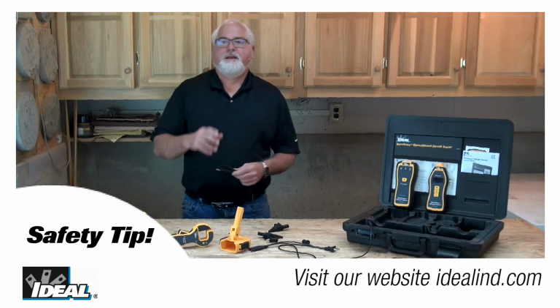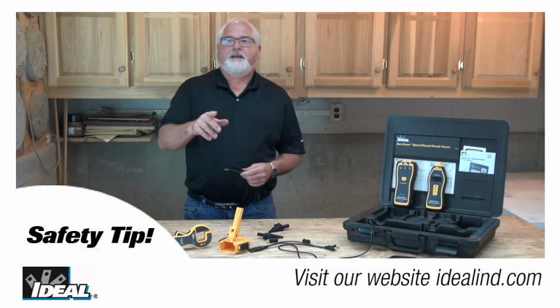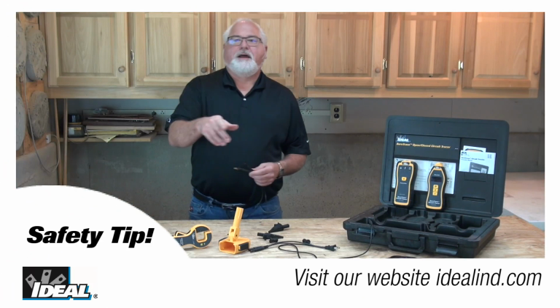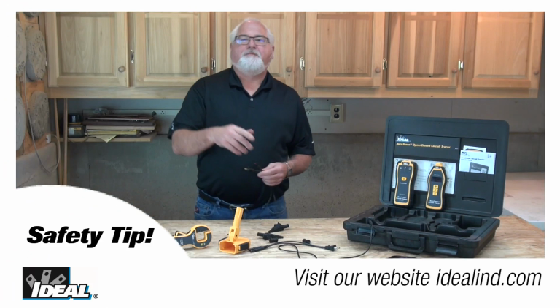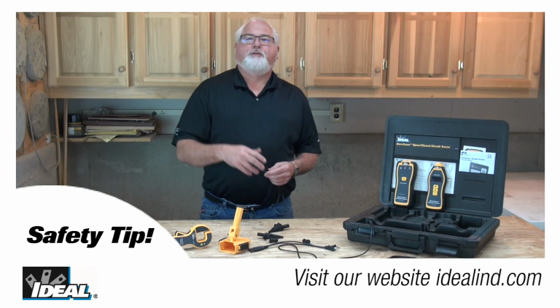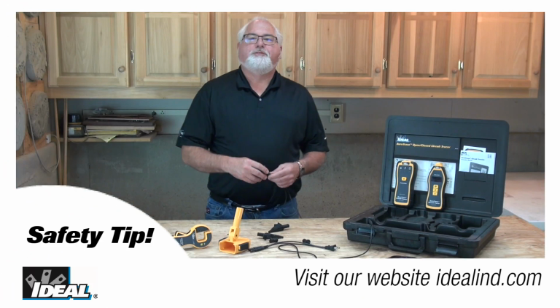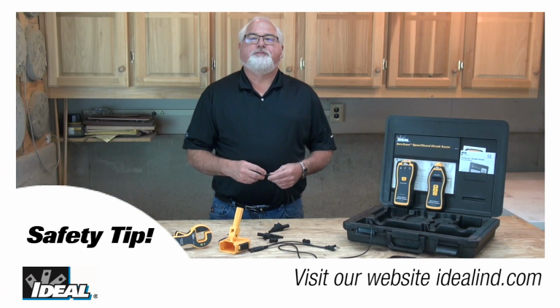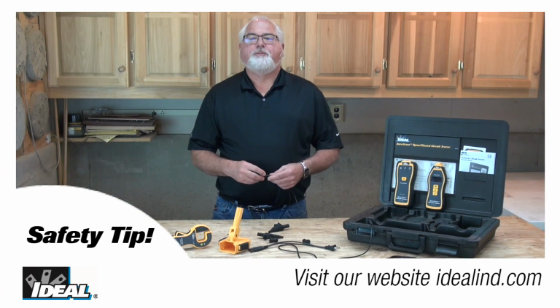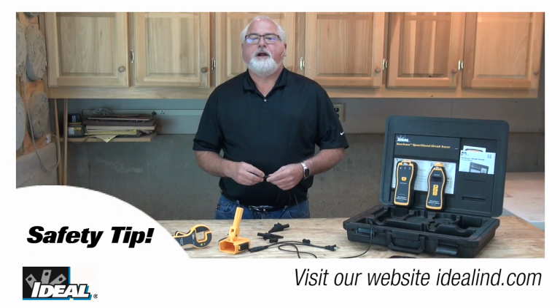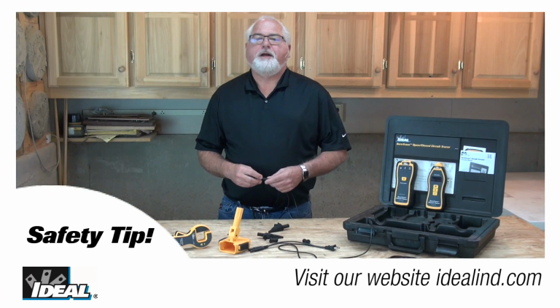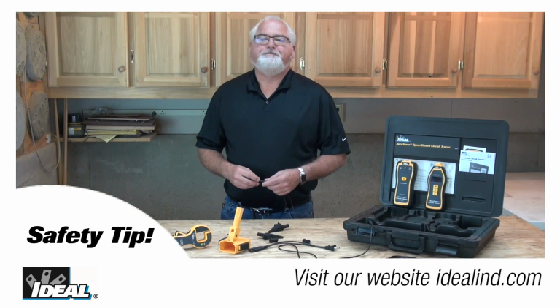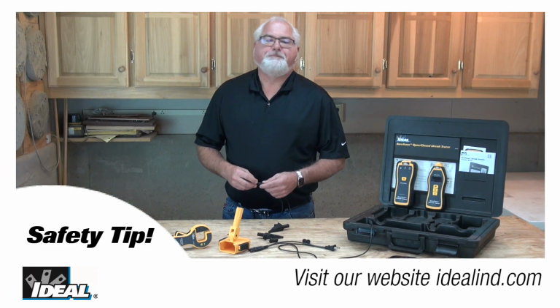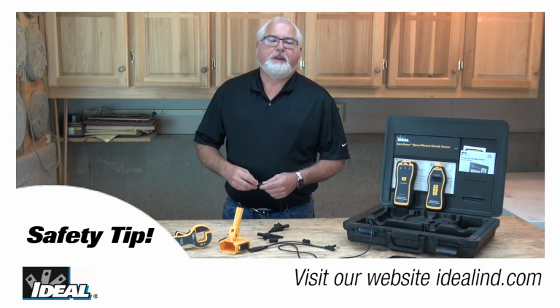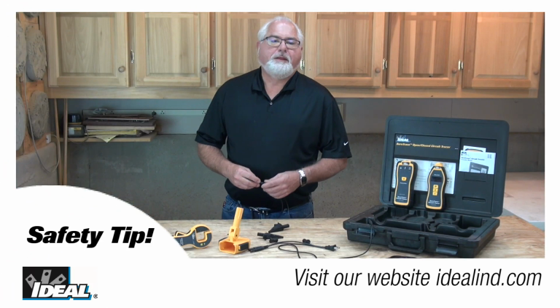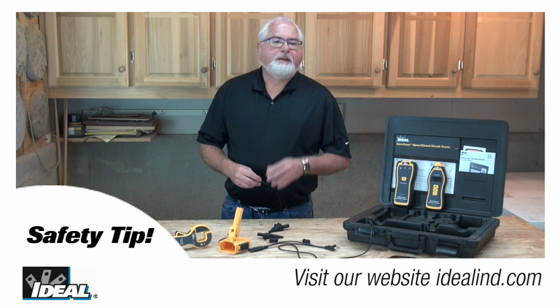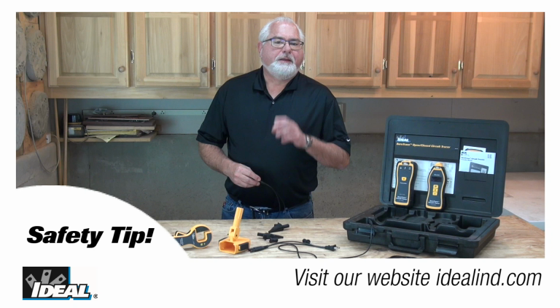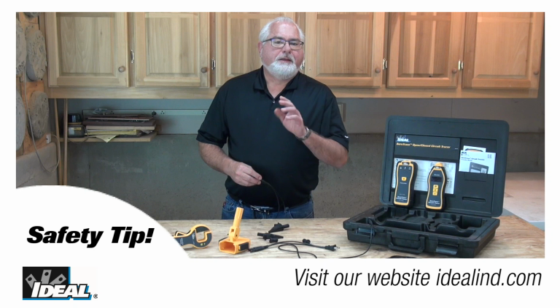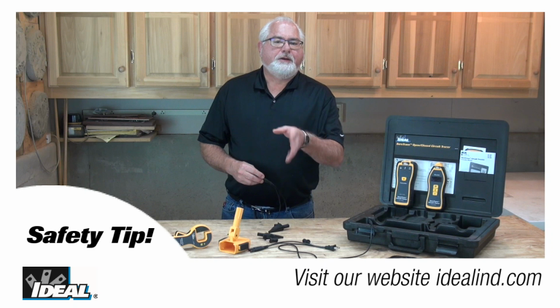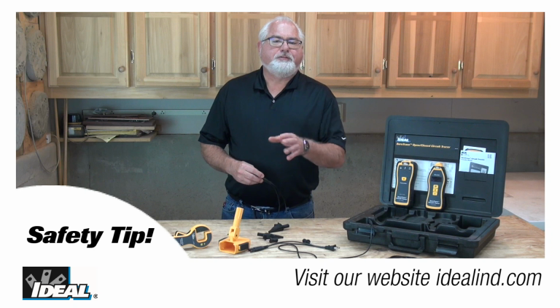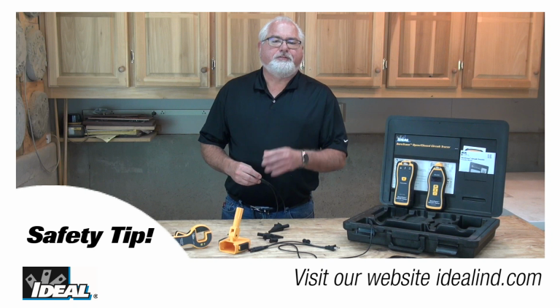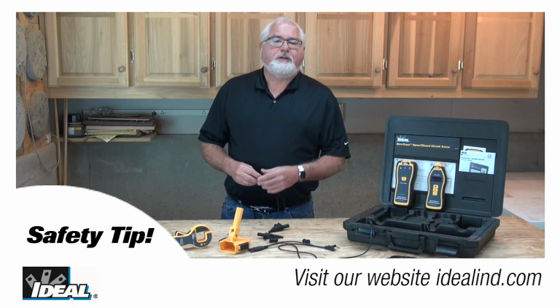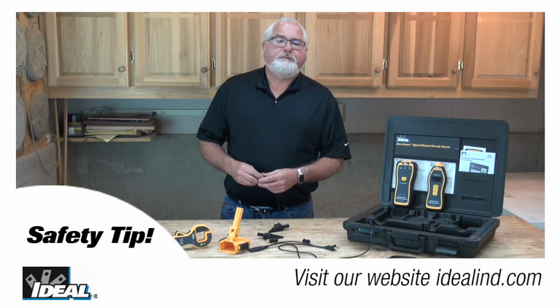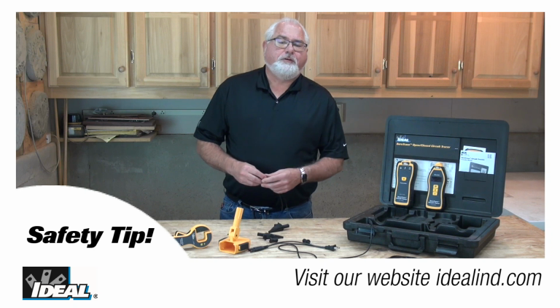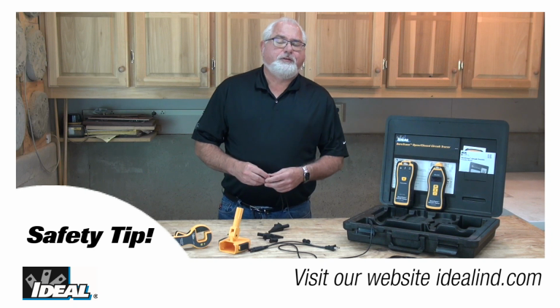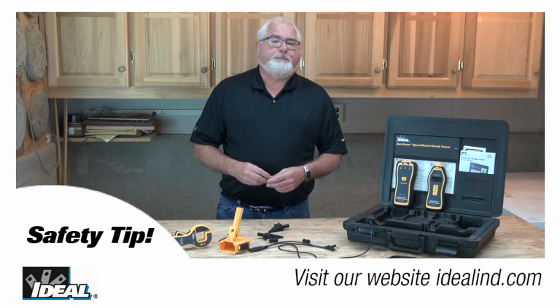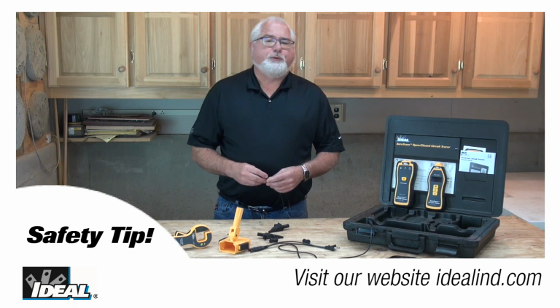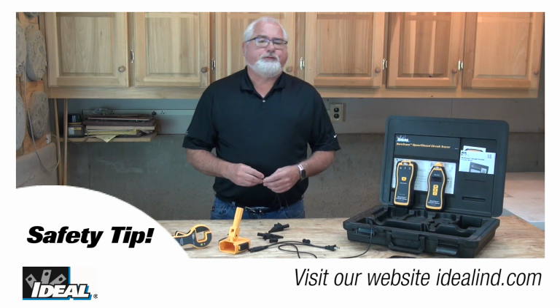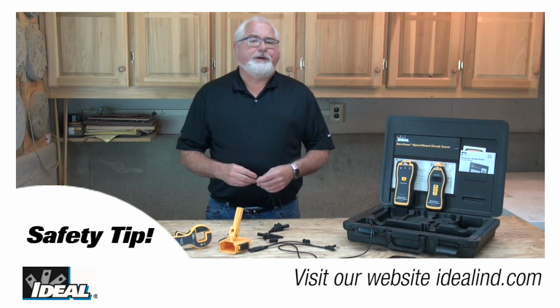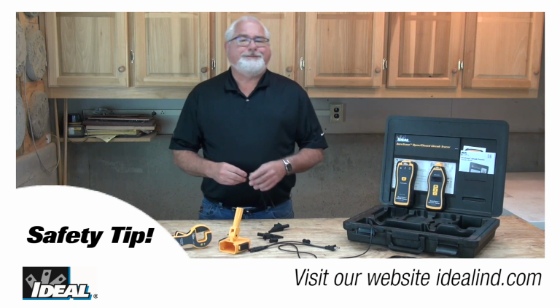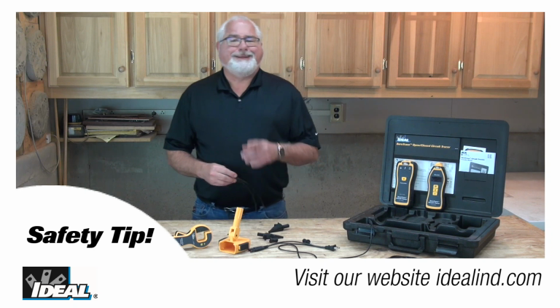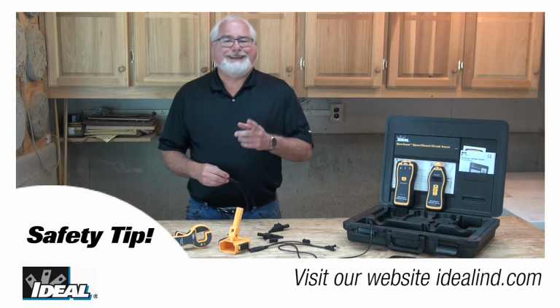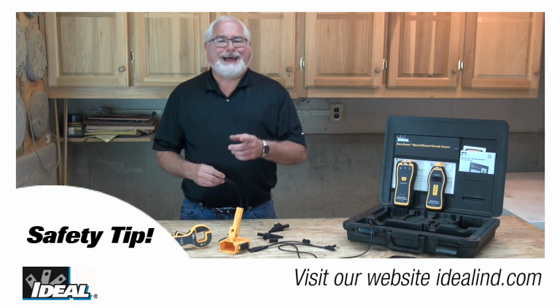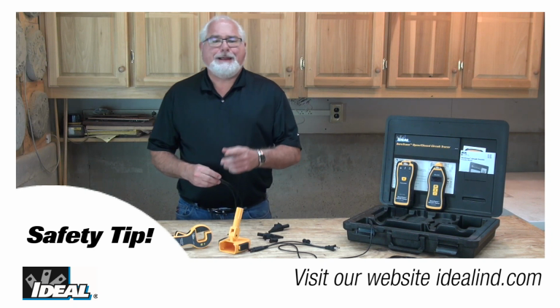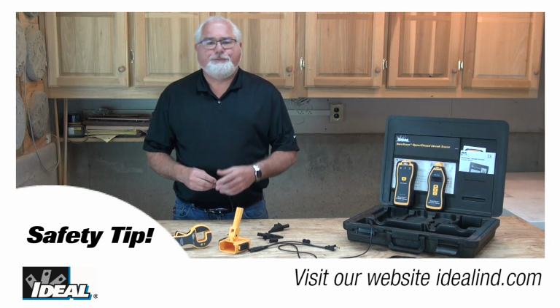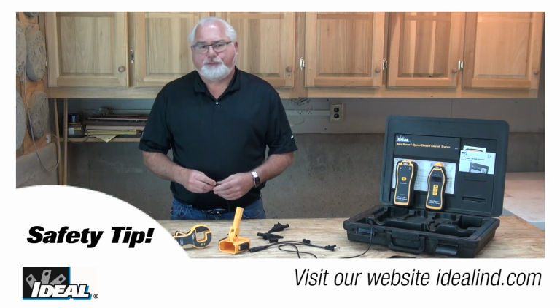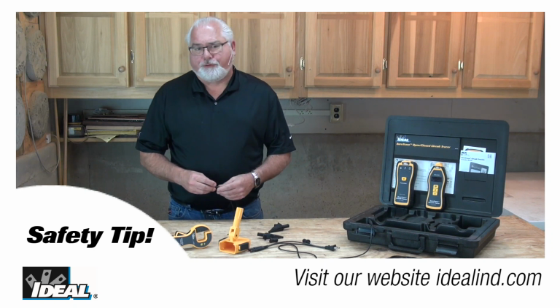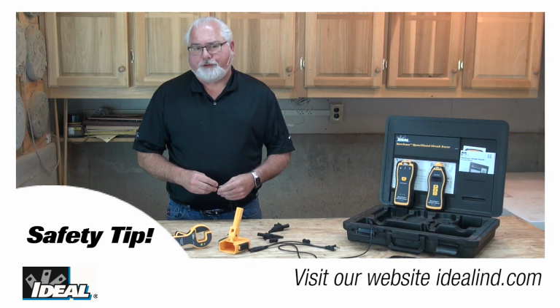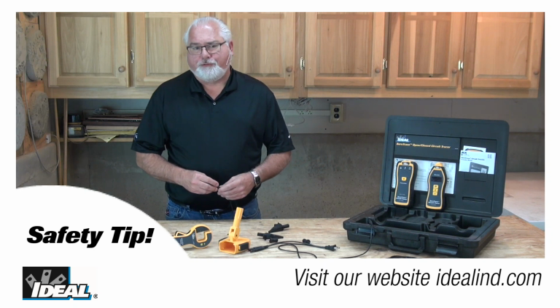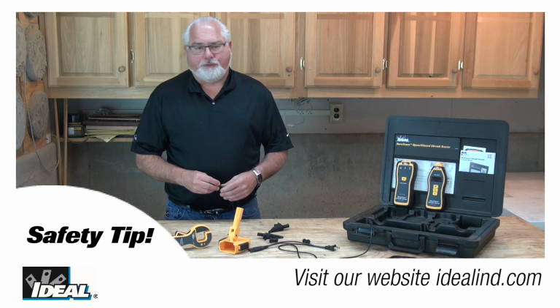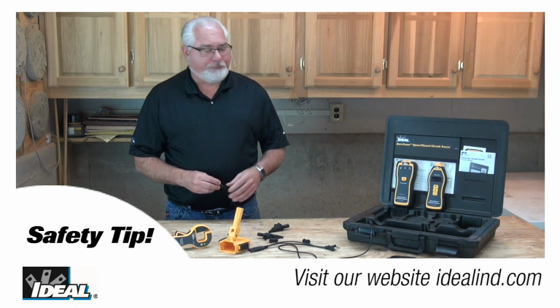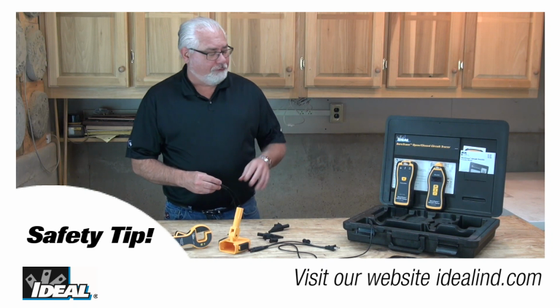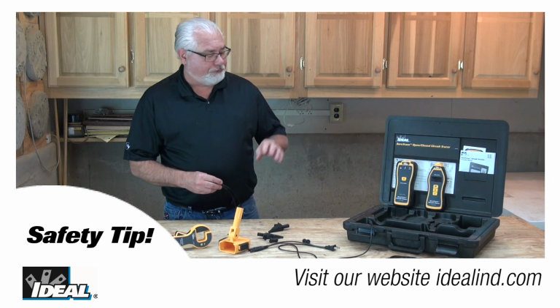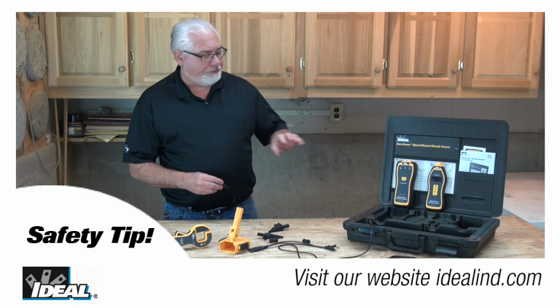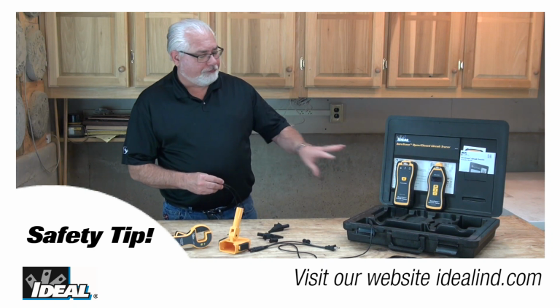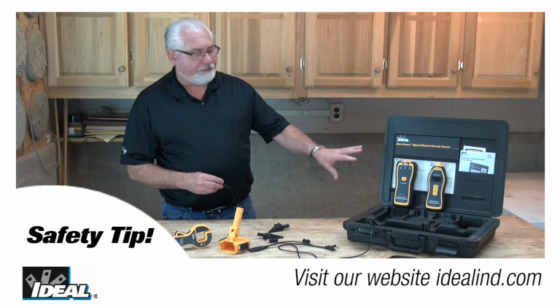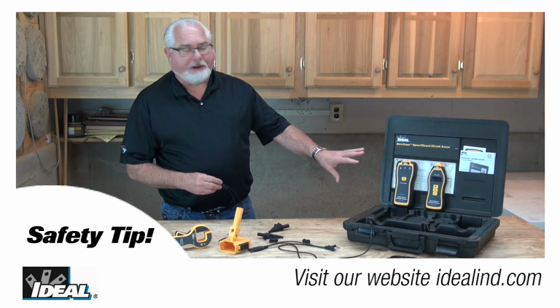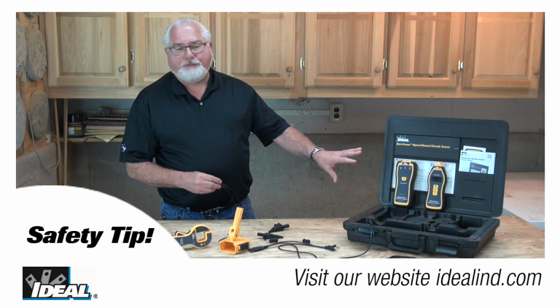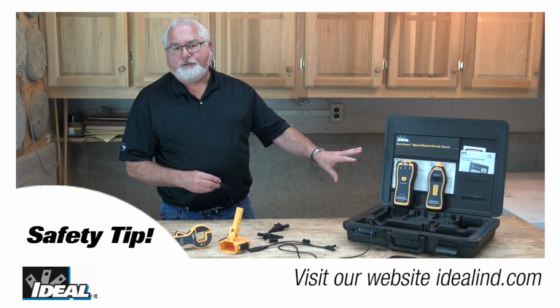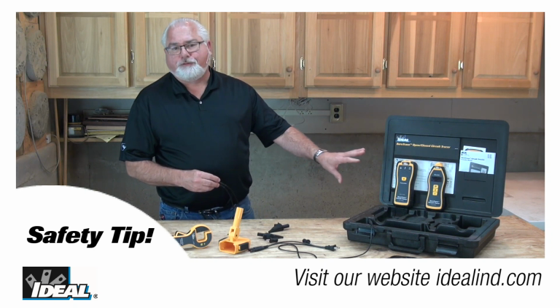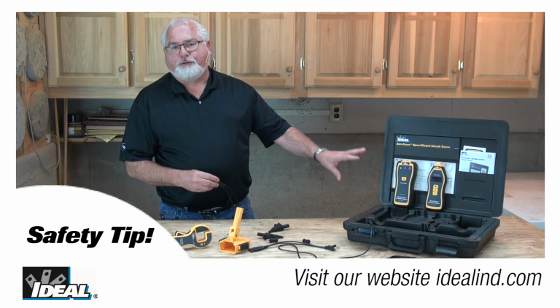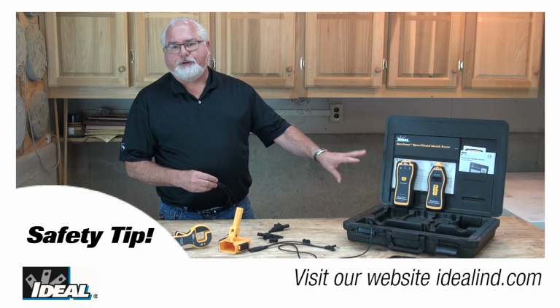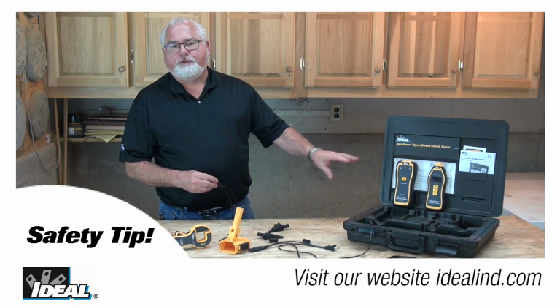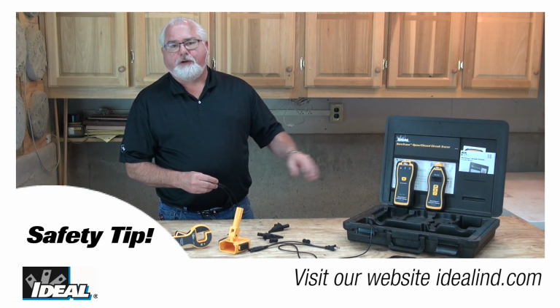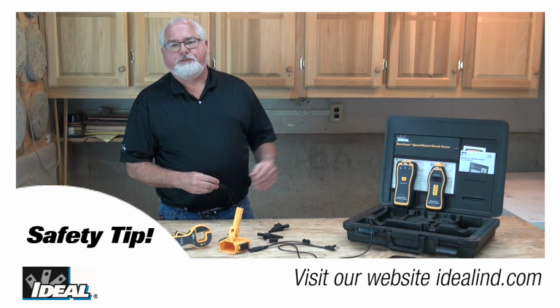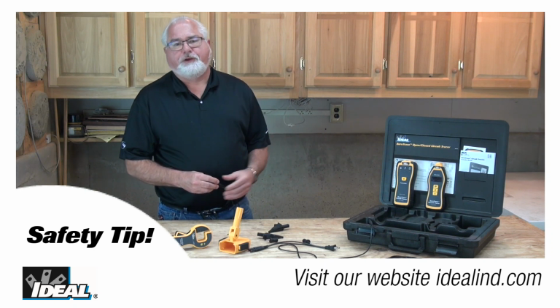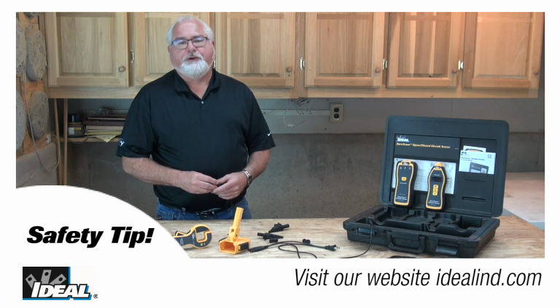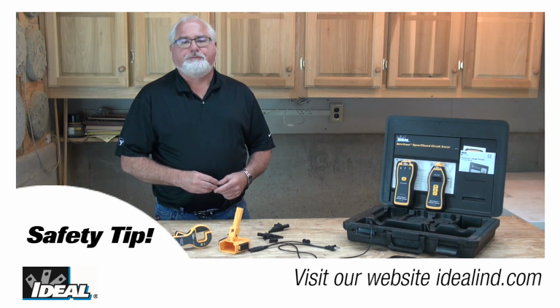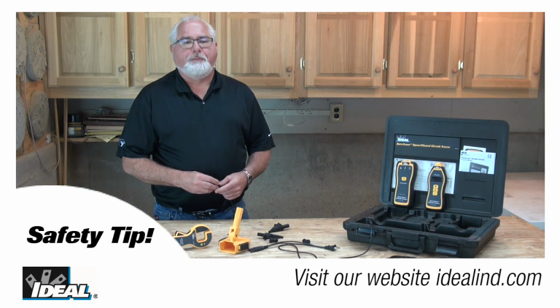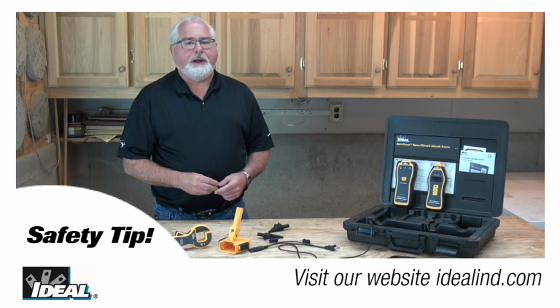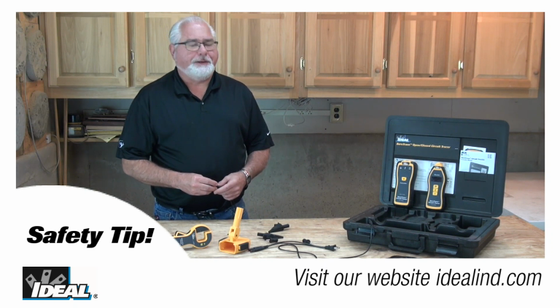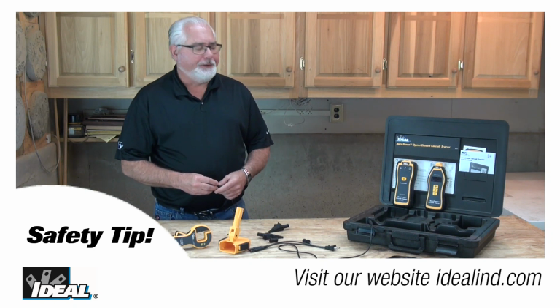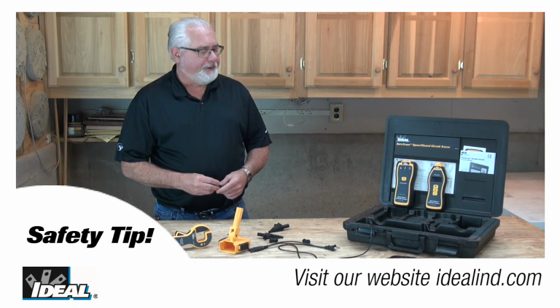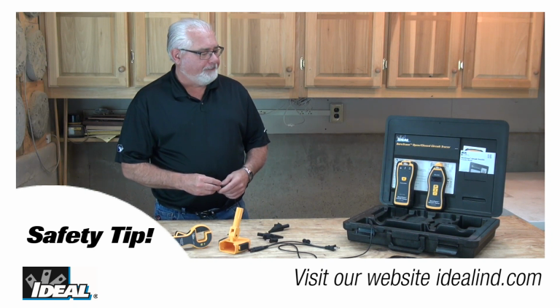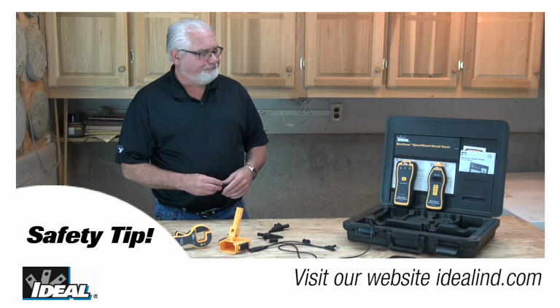Hi folks, it's Ron. Here's a safety tip when tracing live circuits with the SureTrace circuit tracer from Ideal.